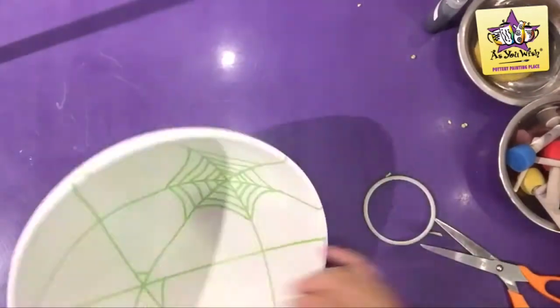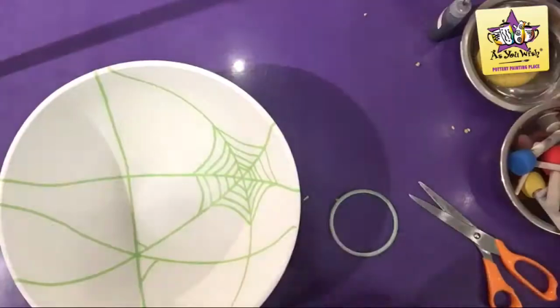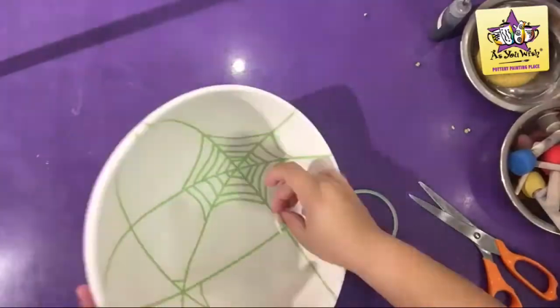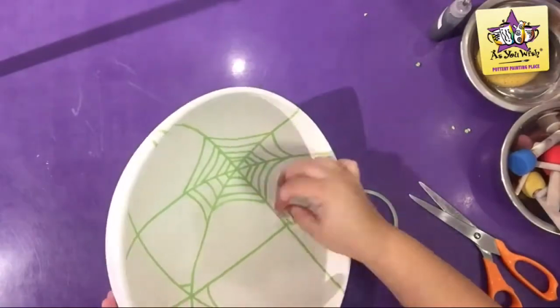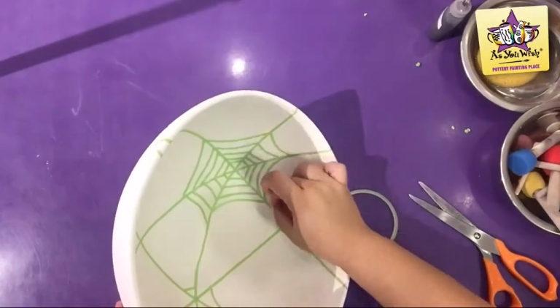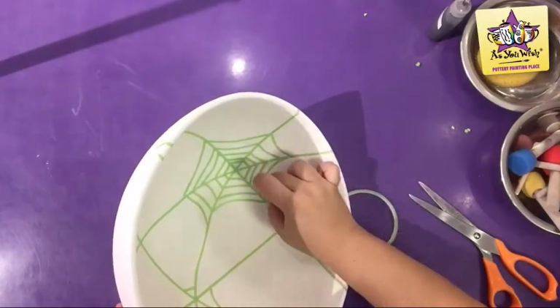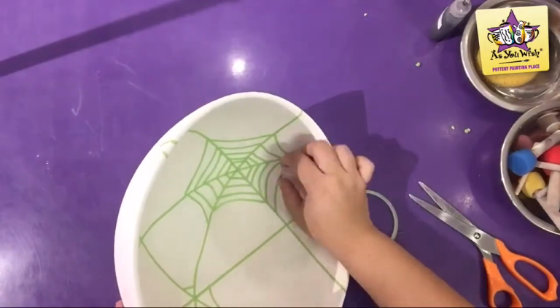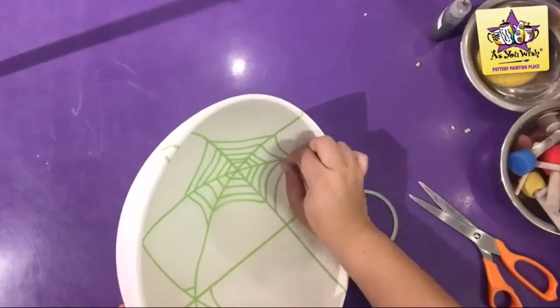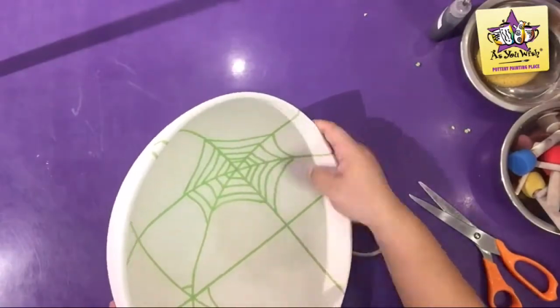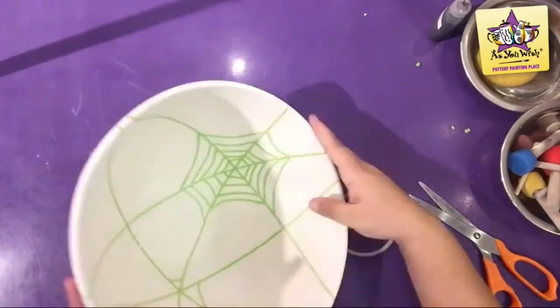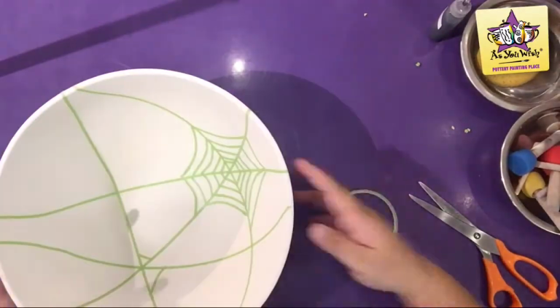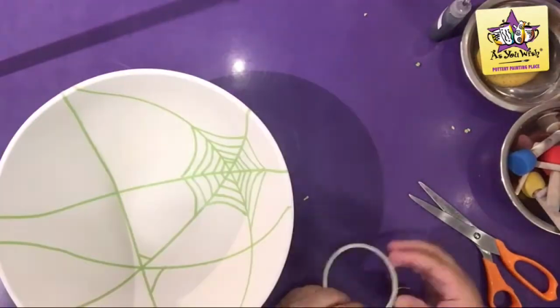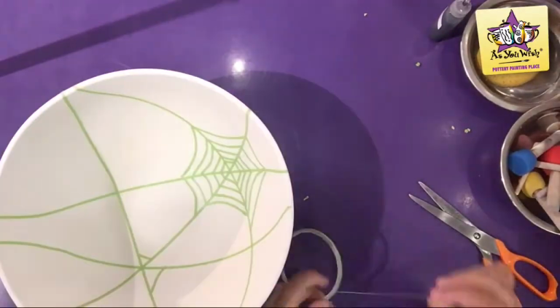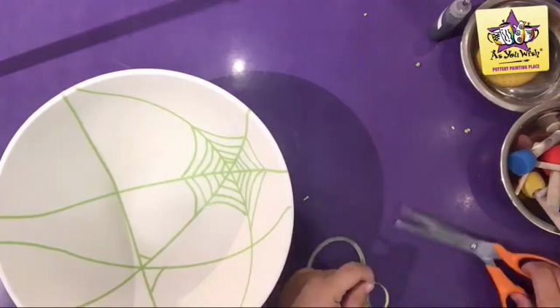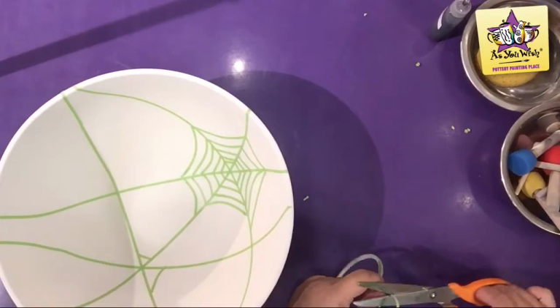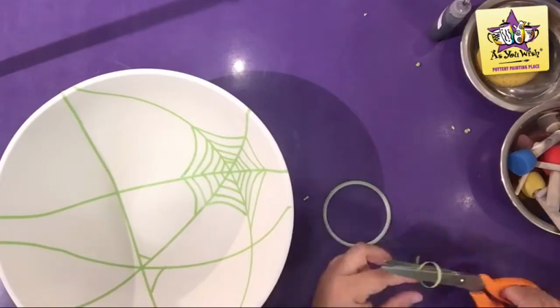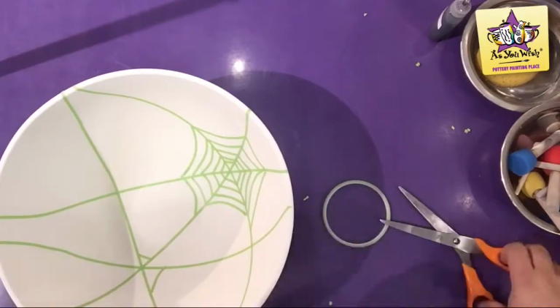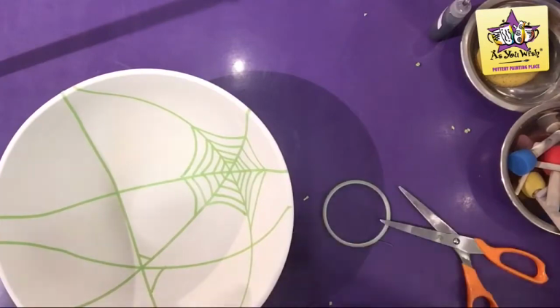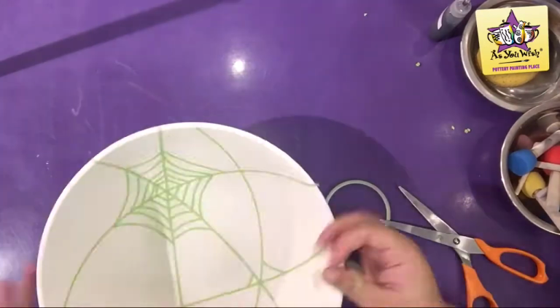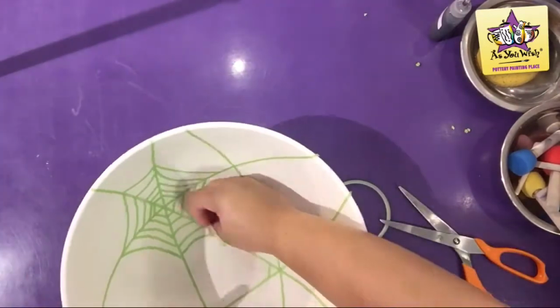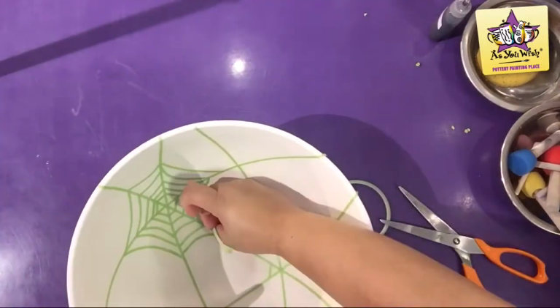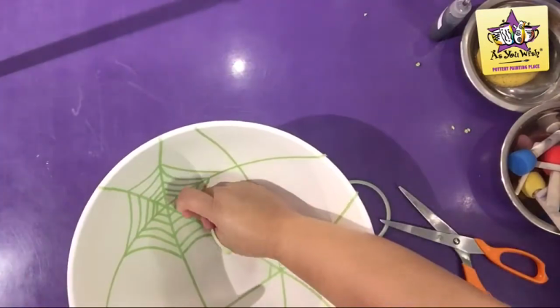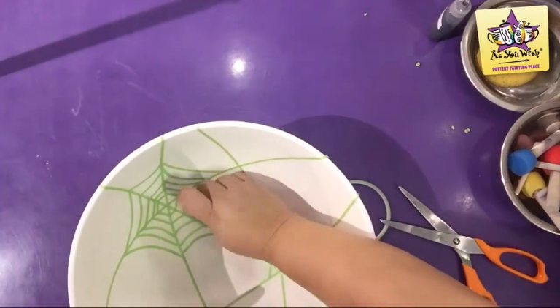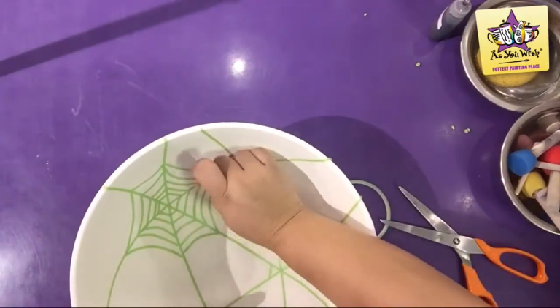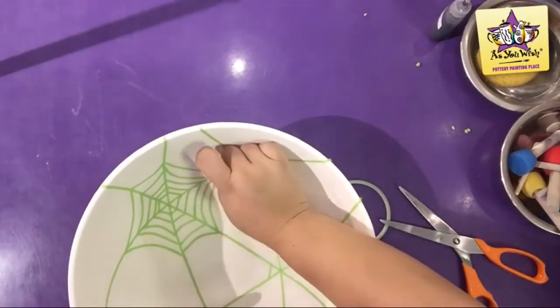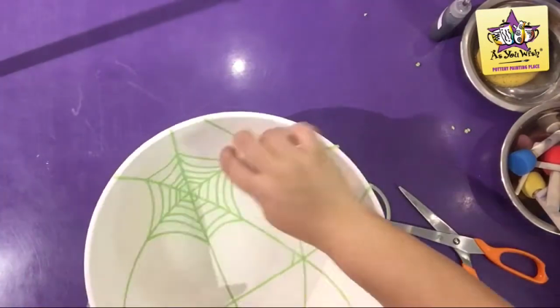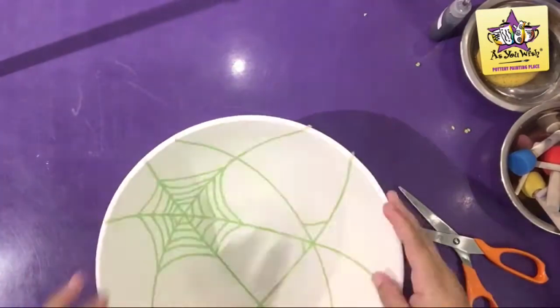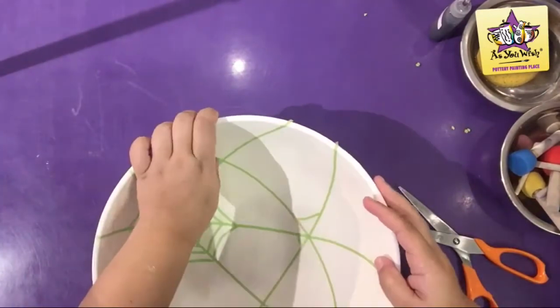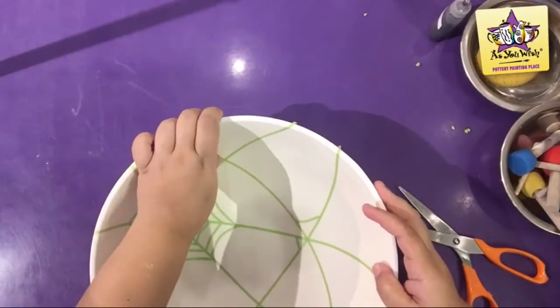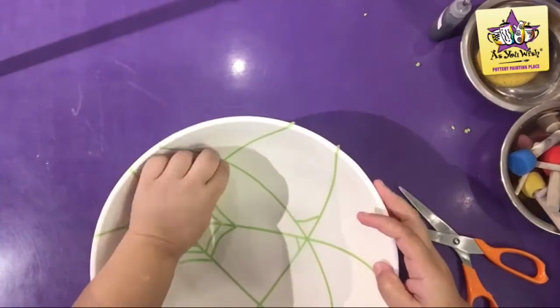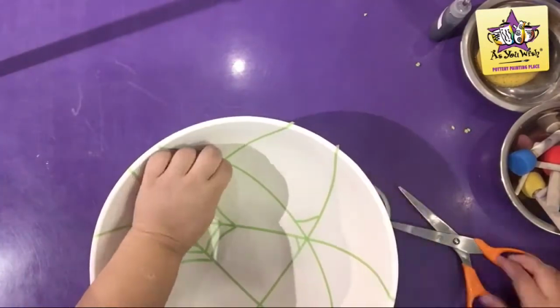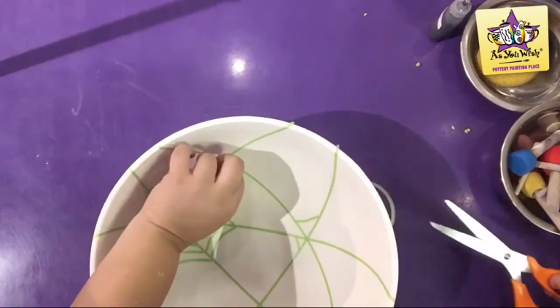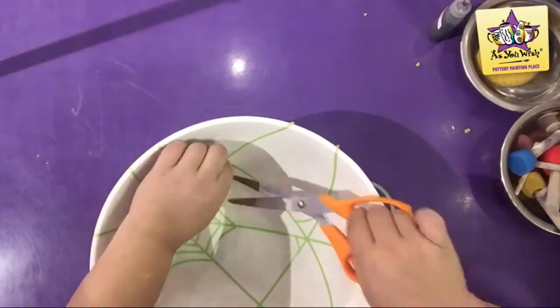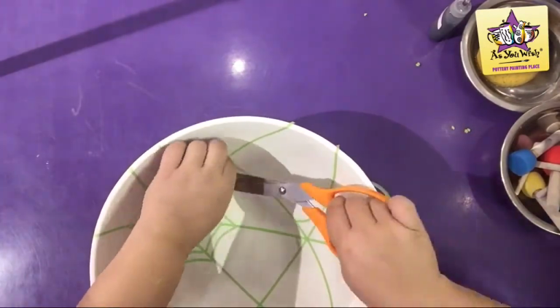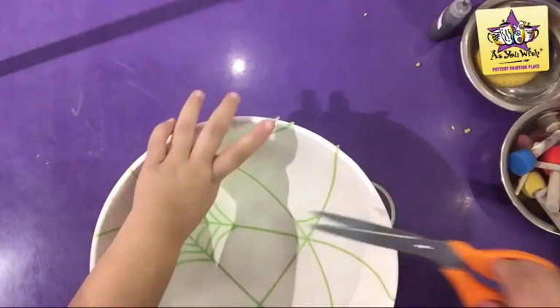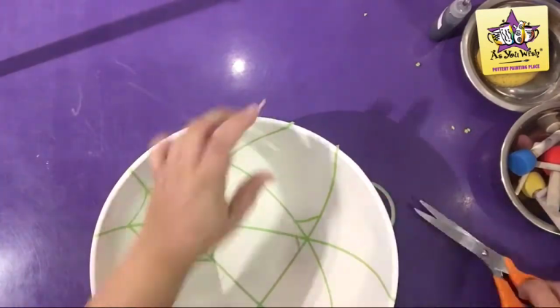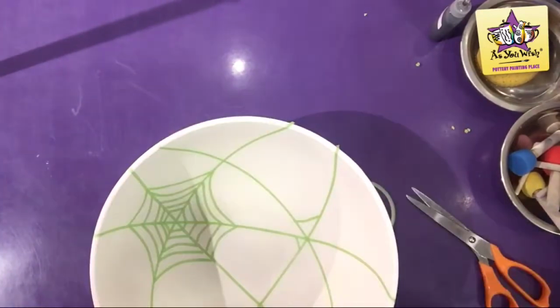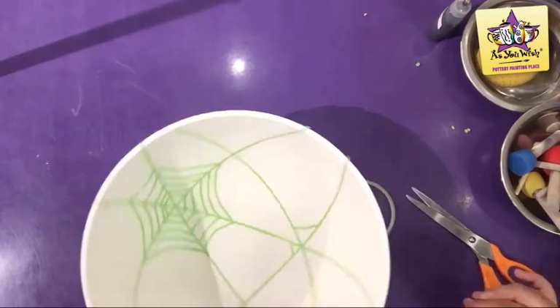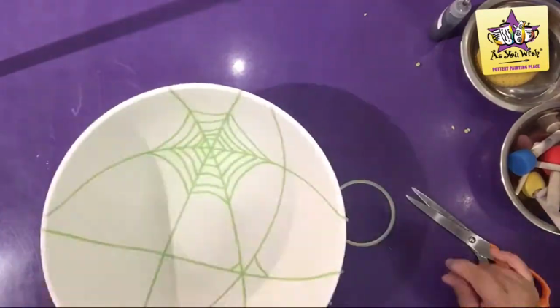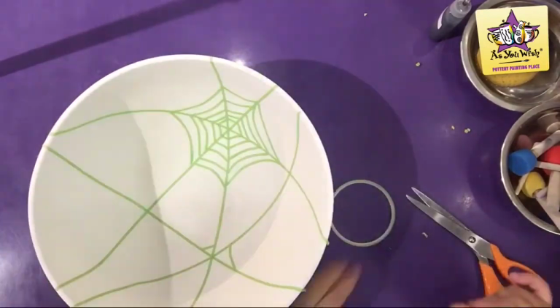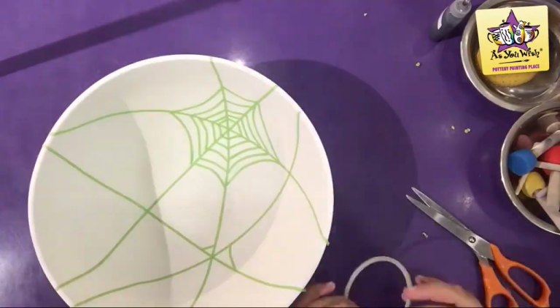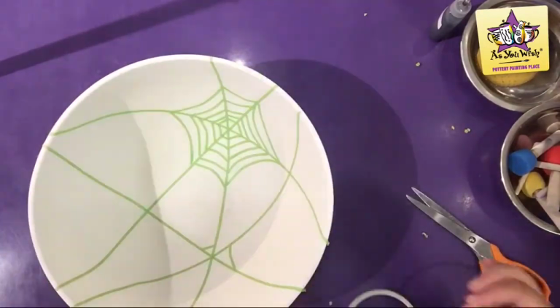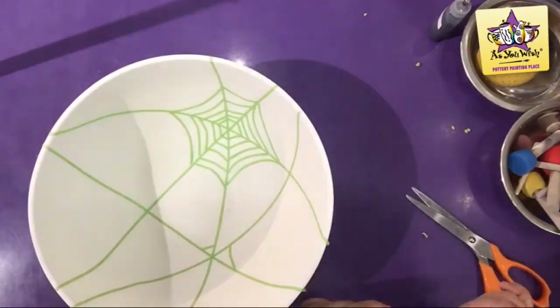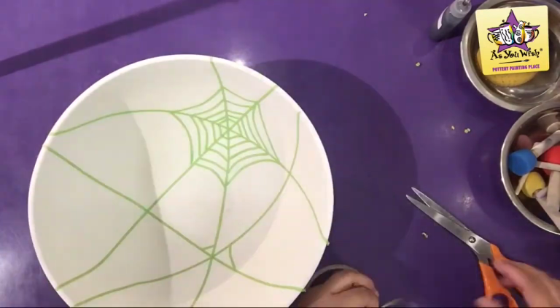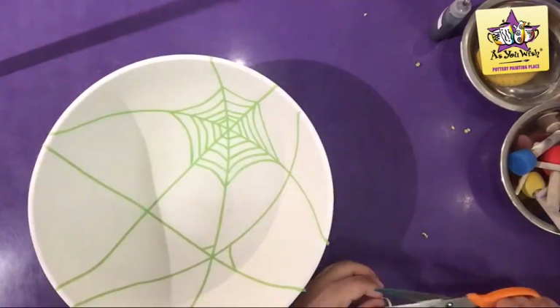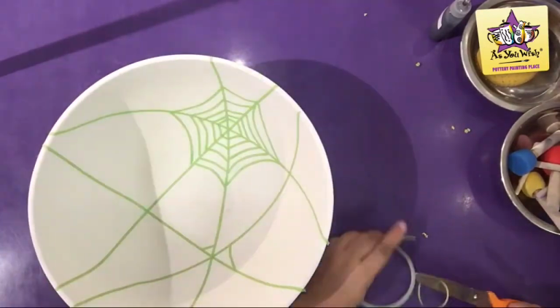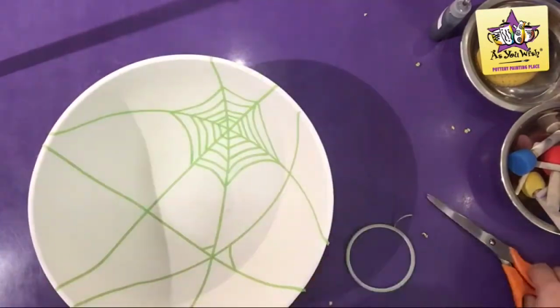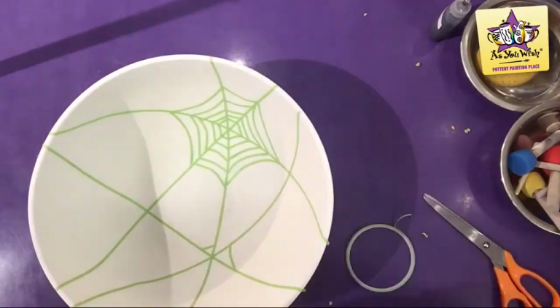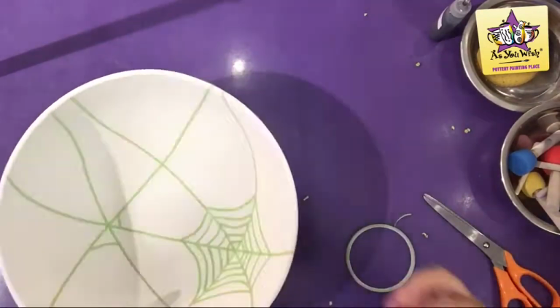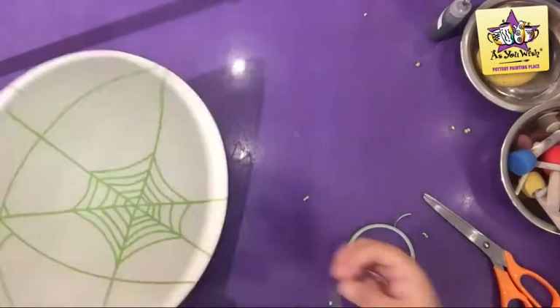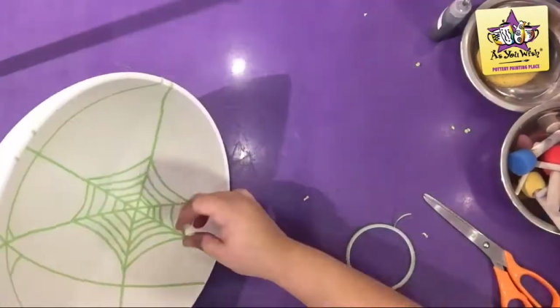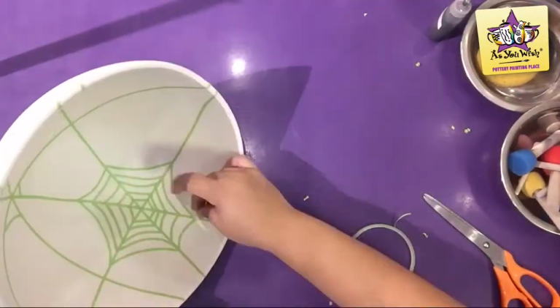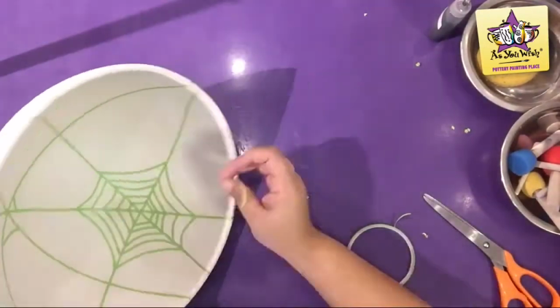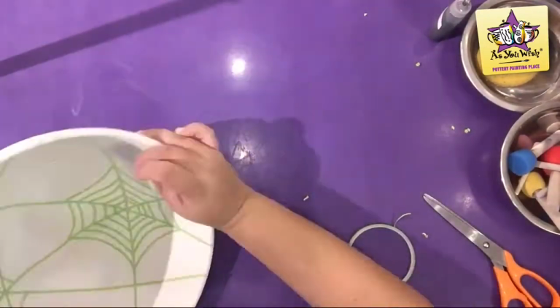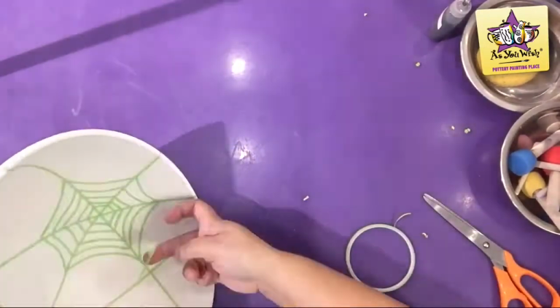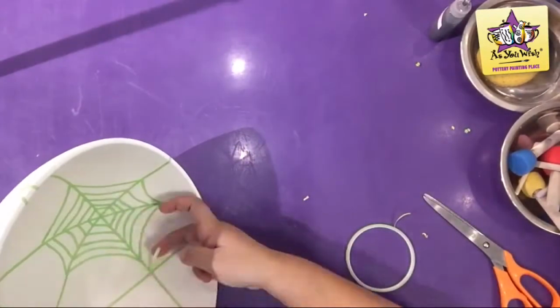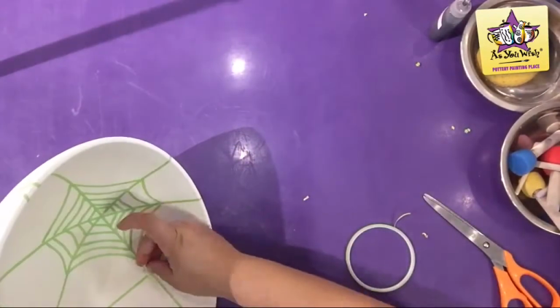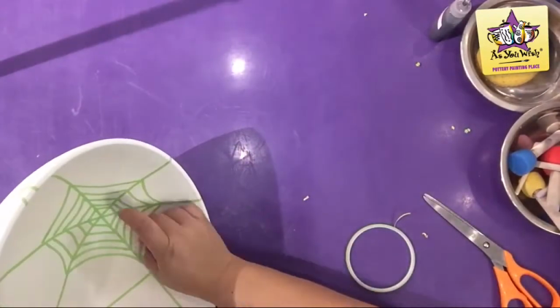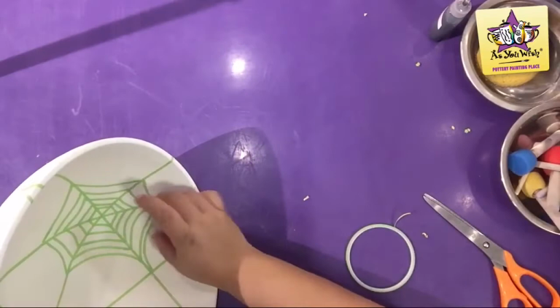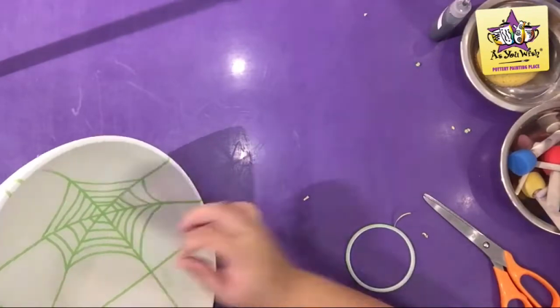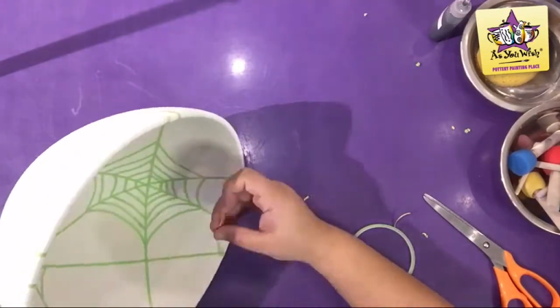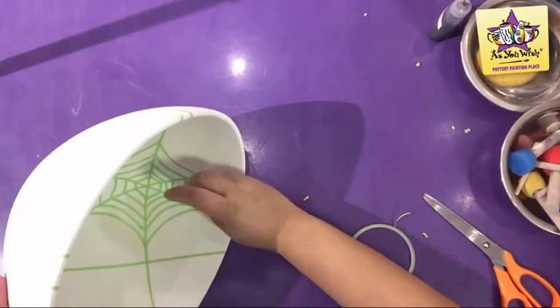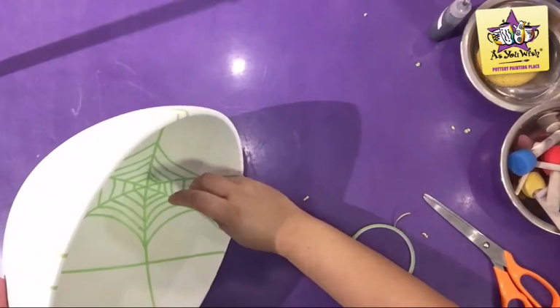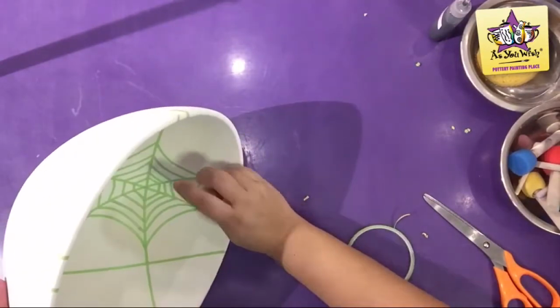When you reach halfway on the first spiderweb, begin cutting smaller pieces for the second spiderweb. Make sure to meet them halfway.